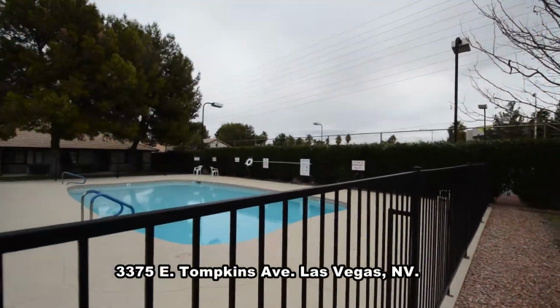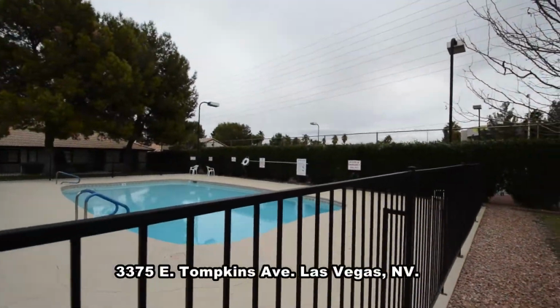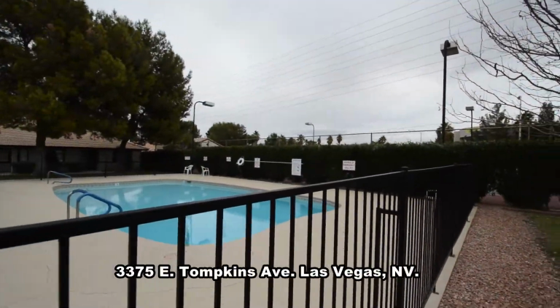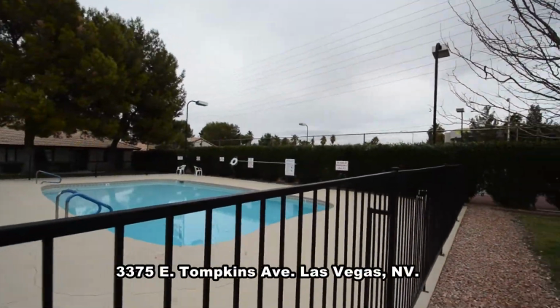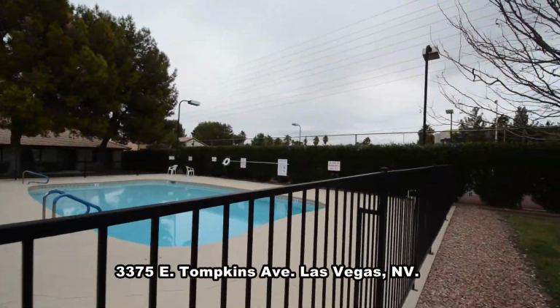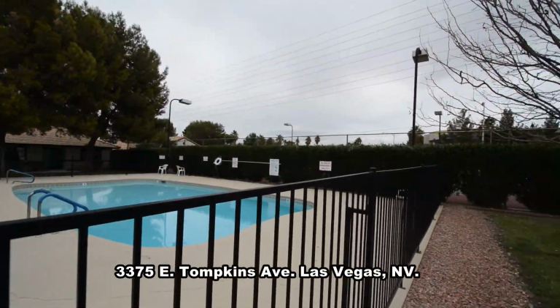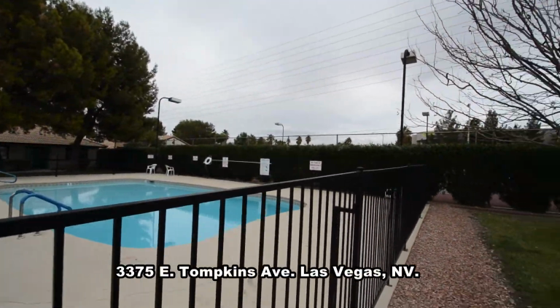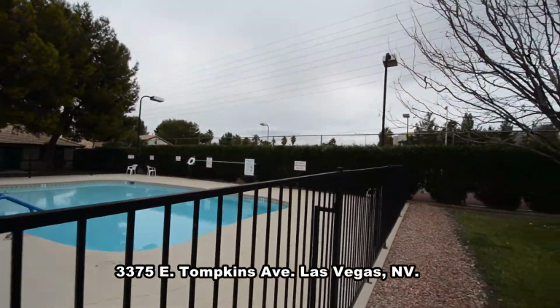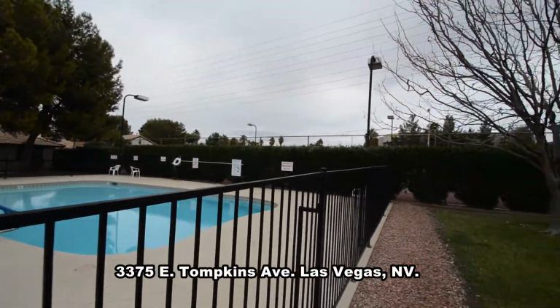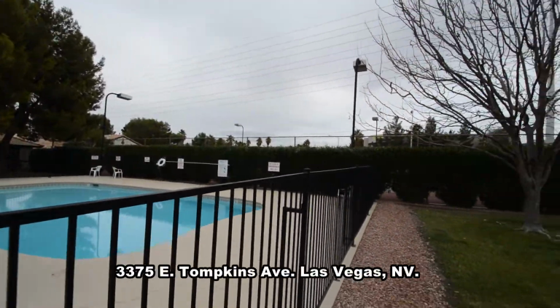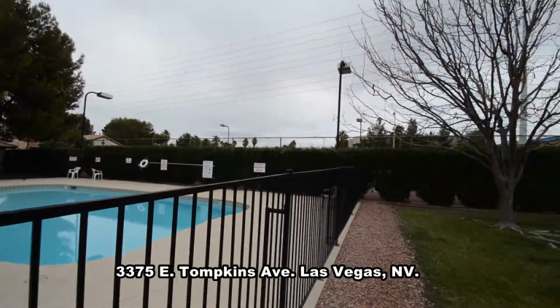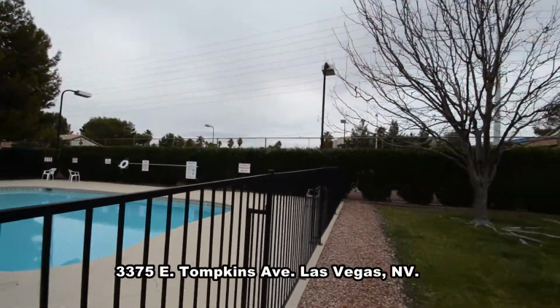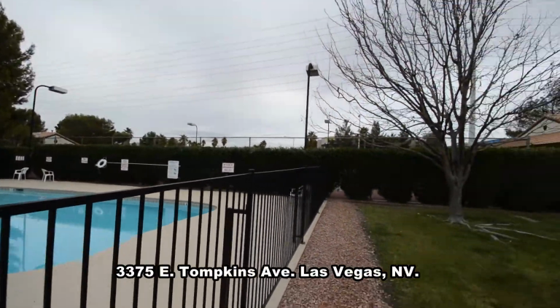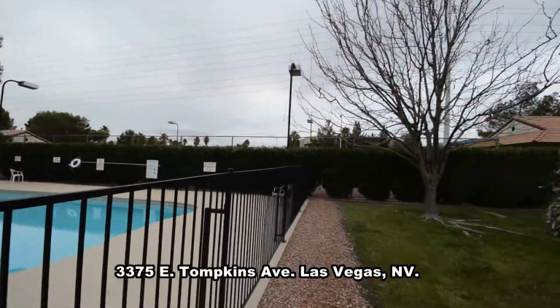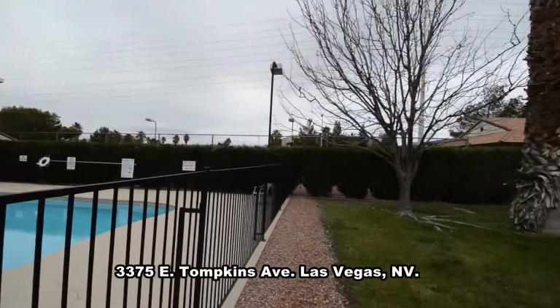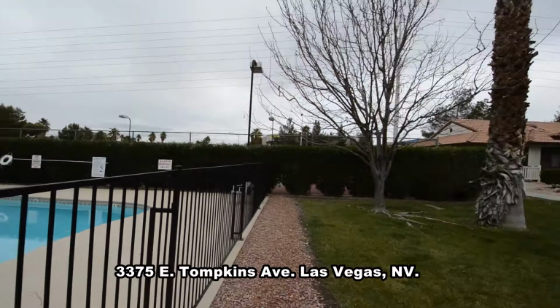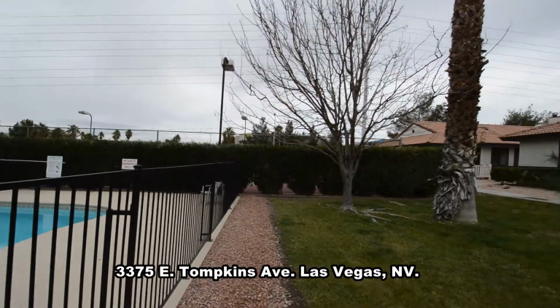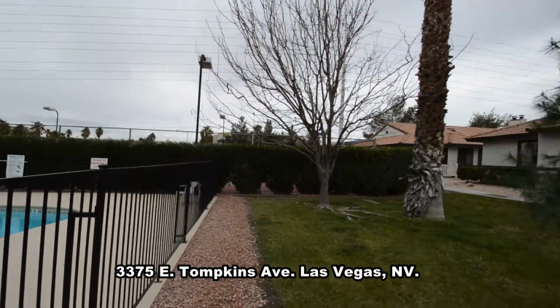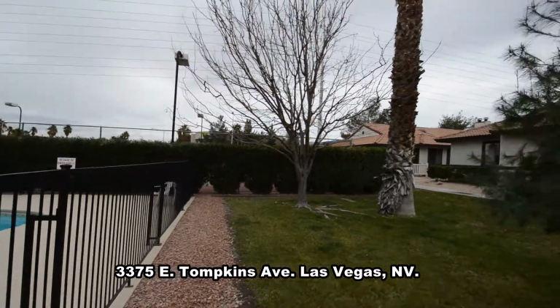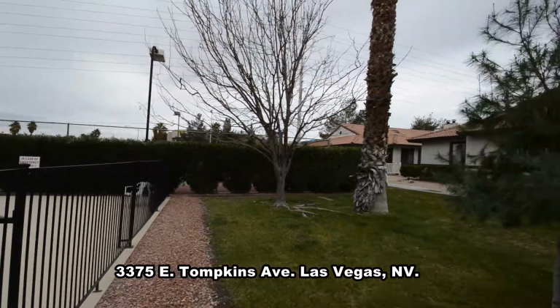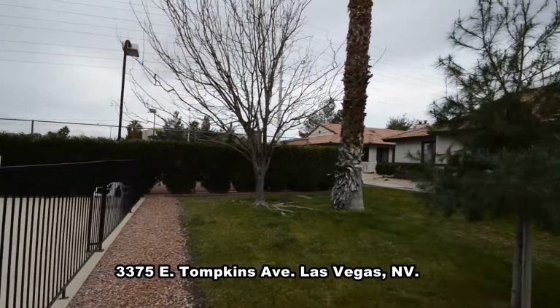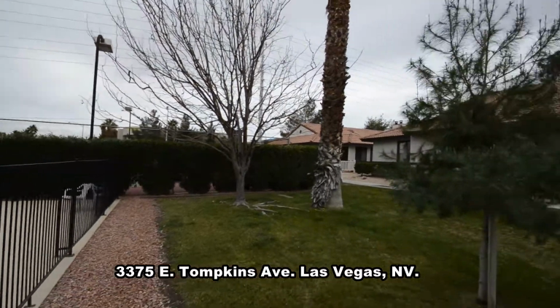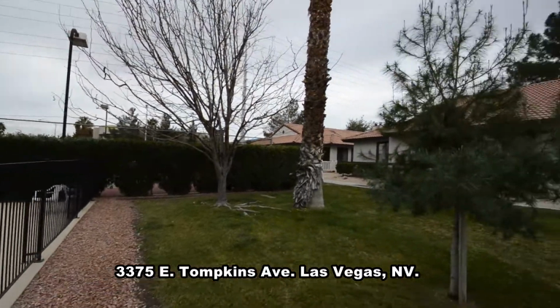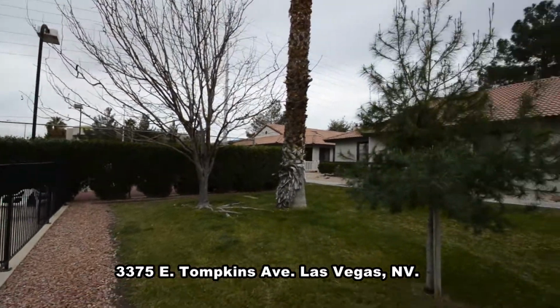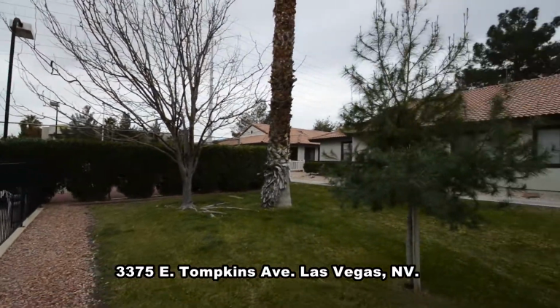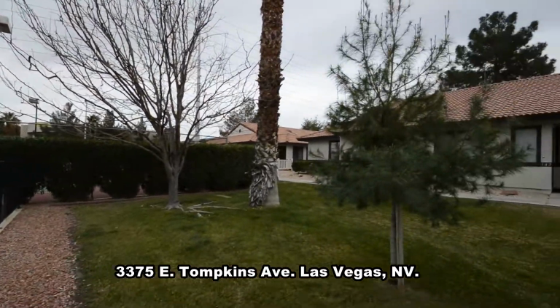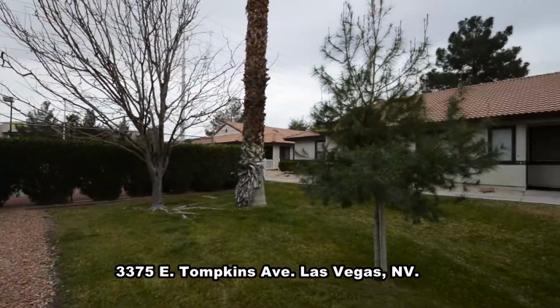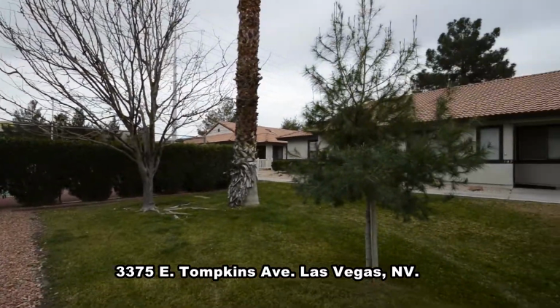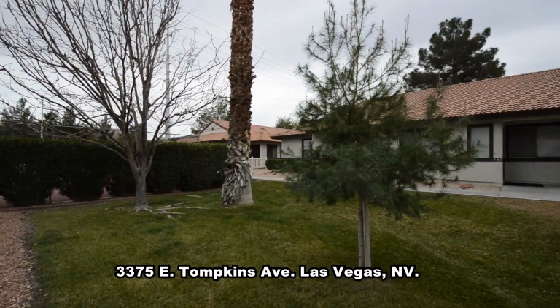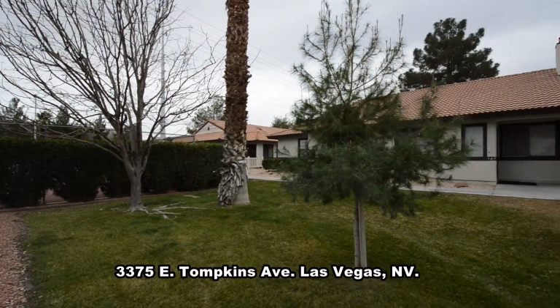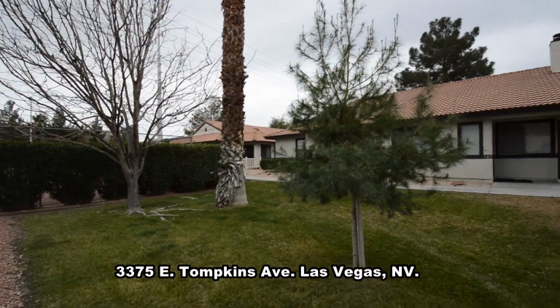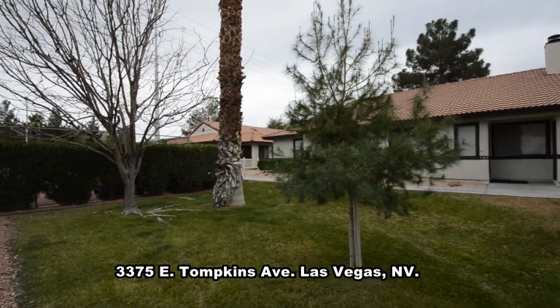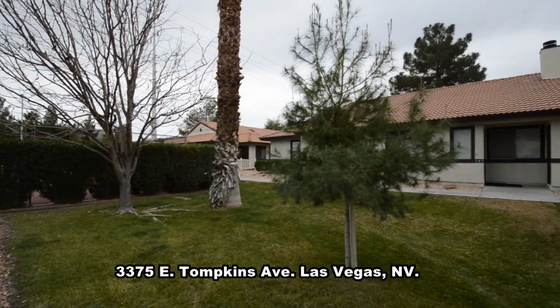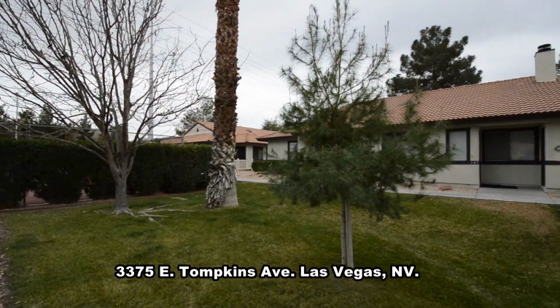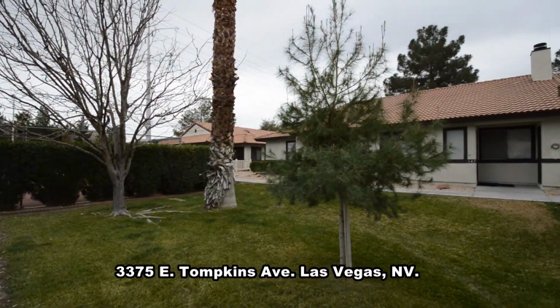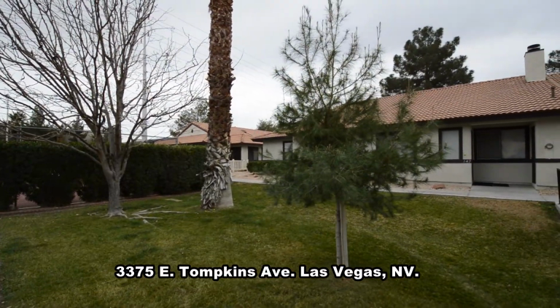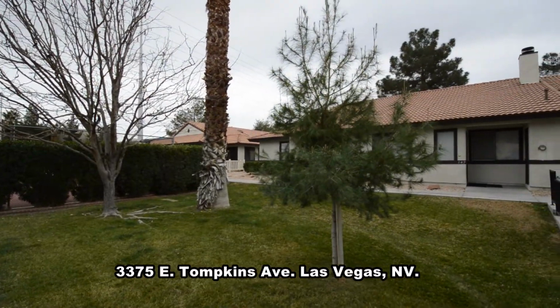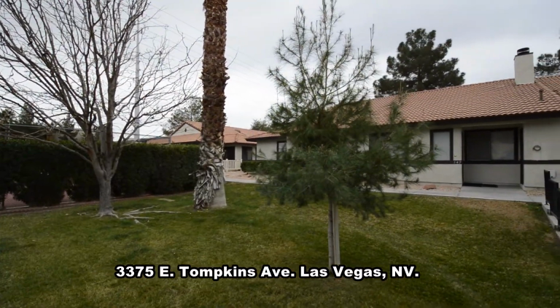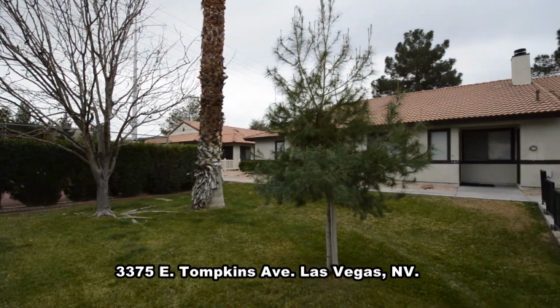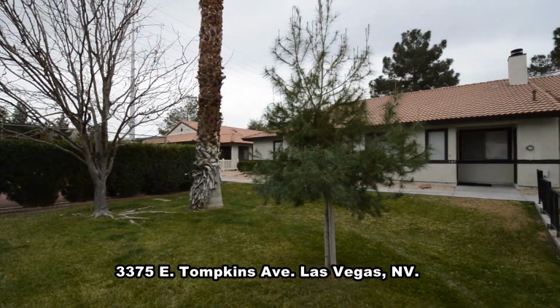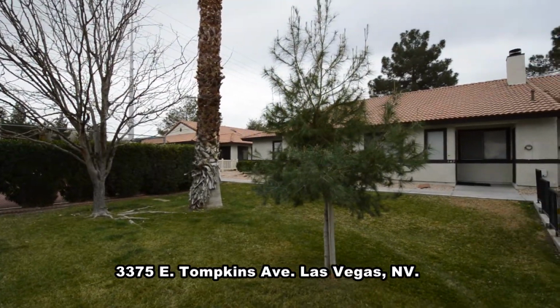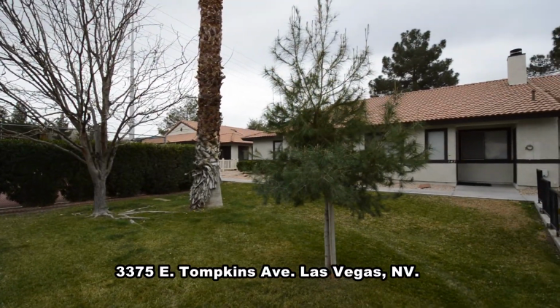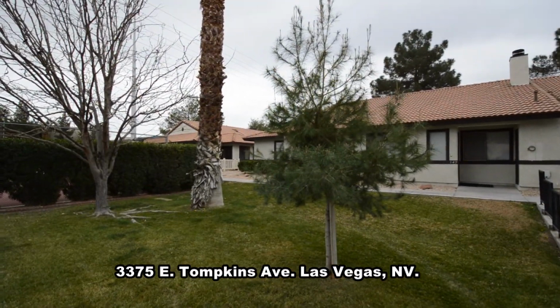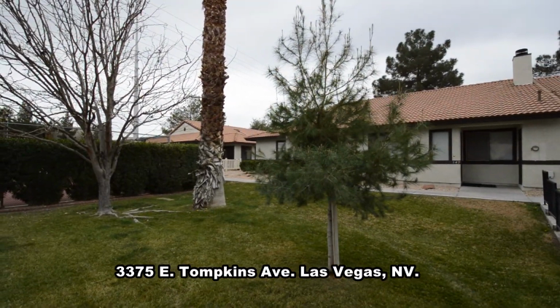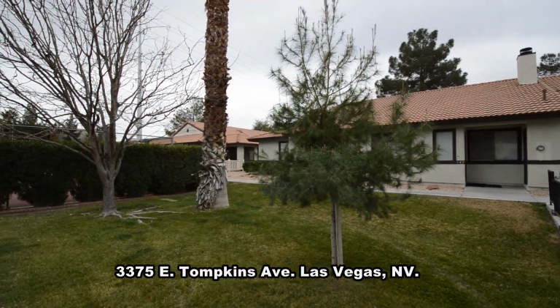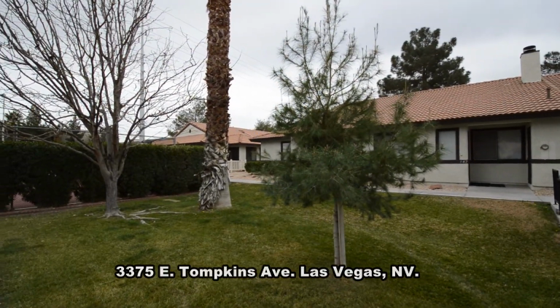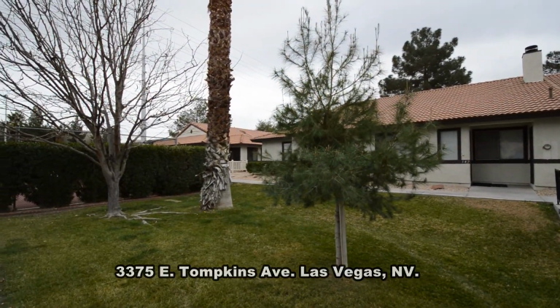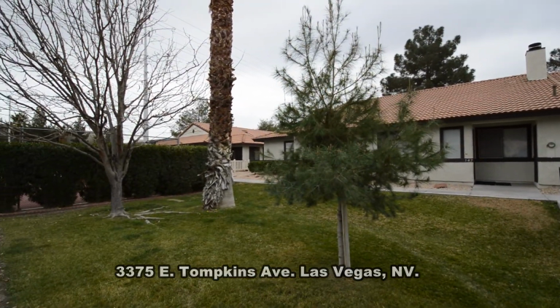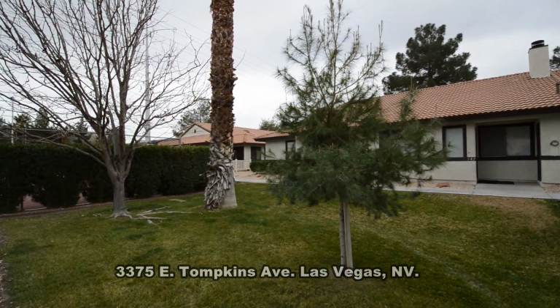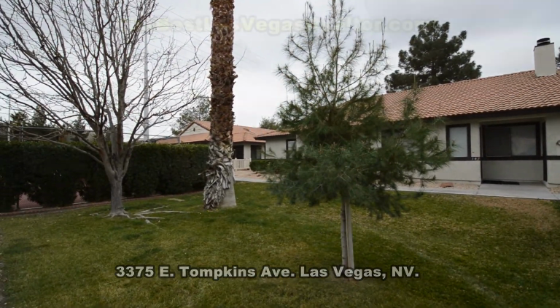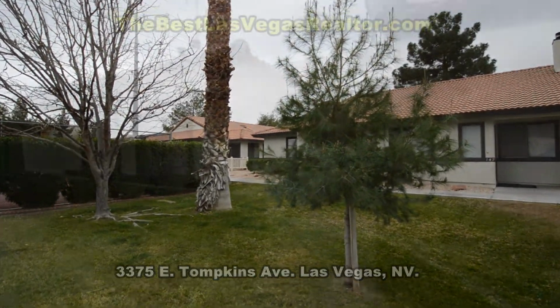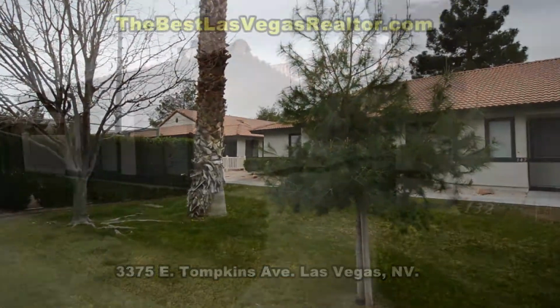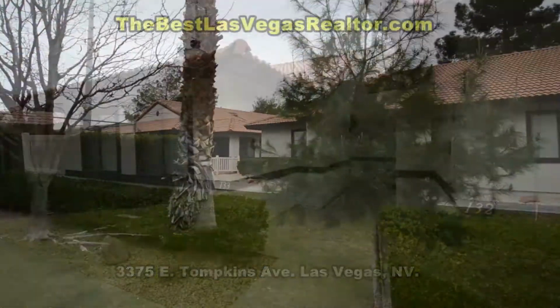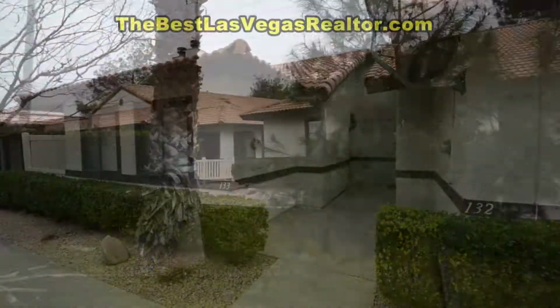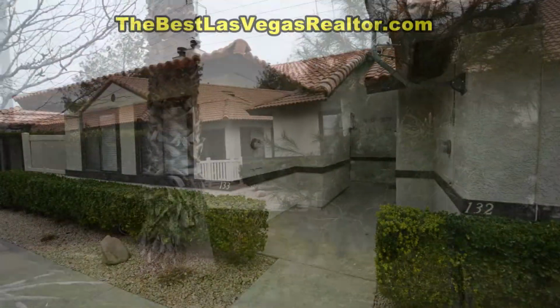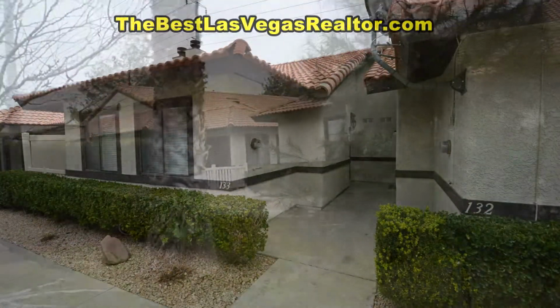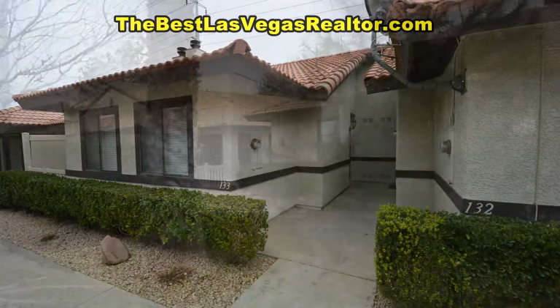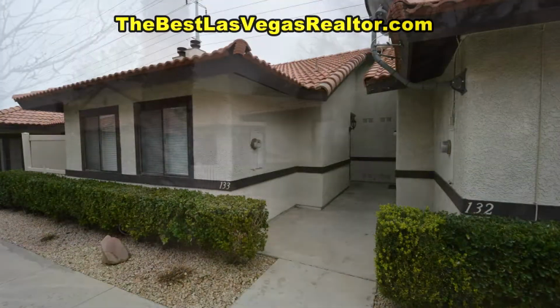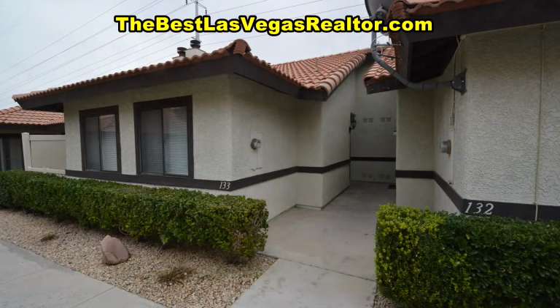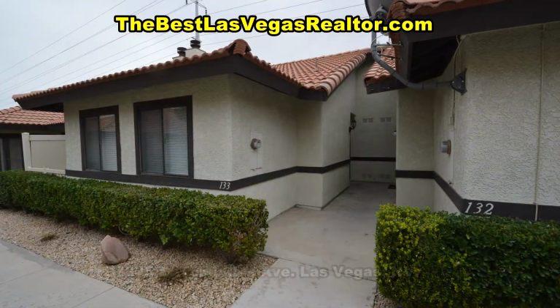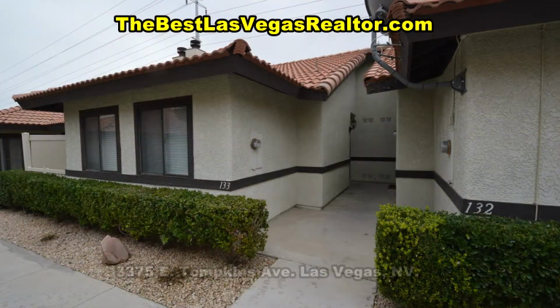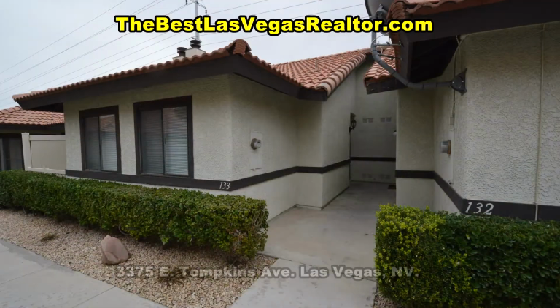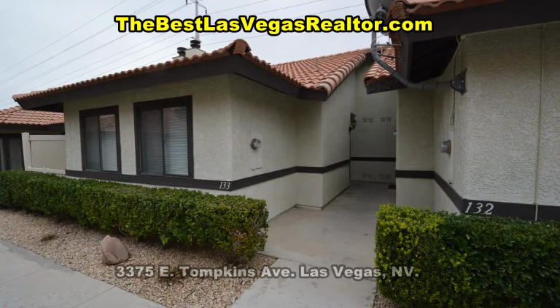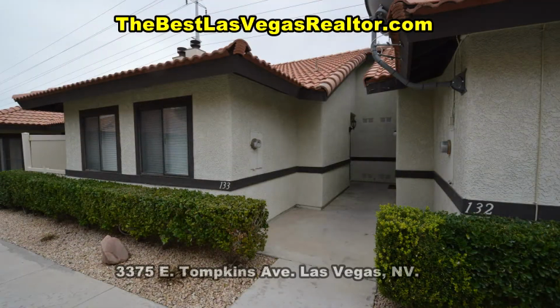This condo is located on the east side of the valley with a community pool, tennis courts, parks and shopping nearby.